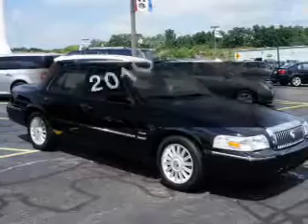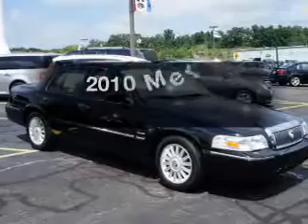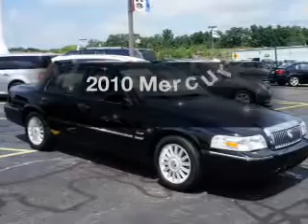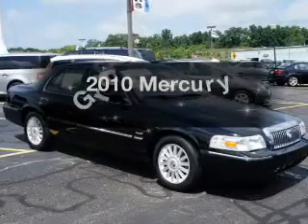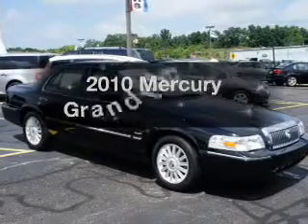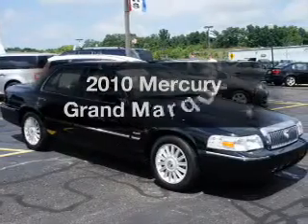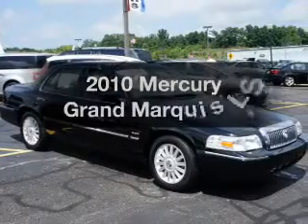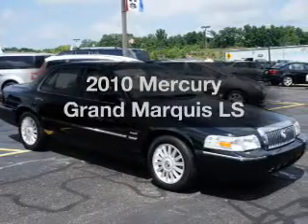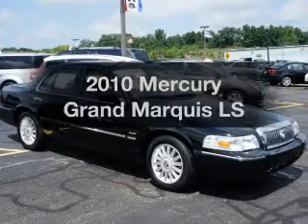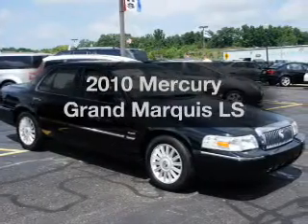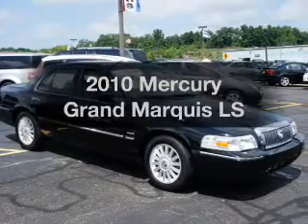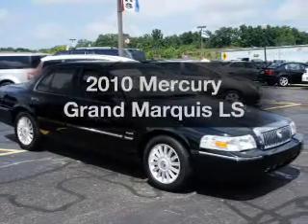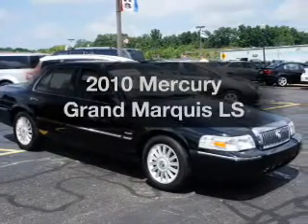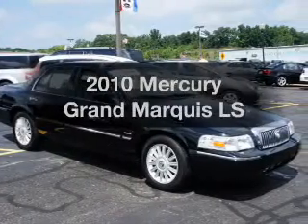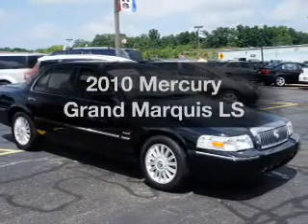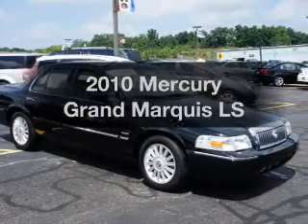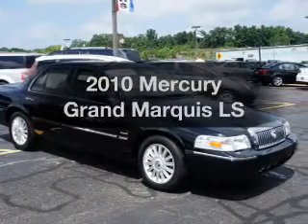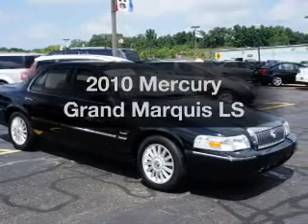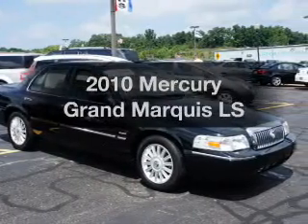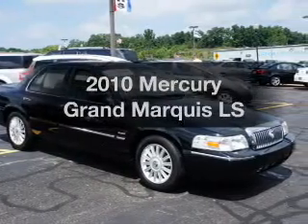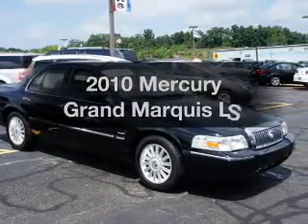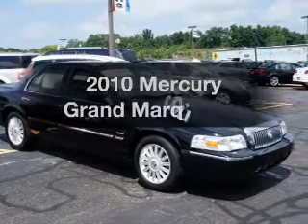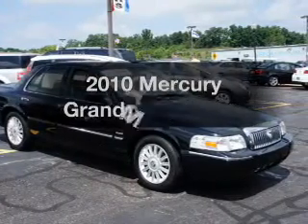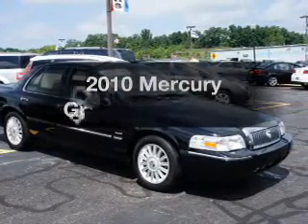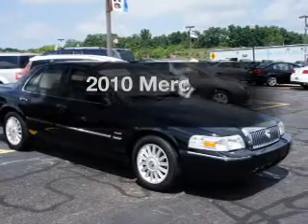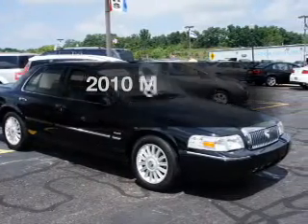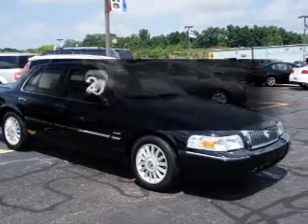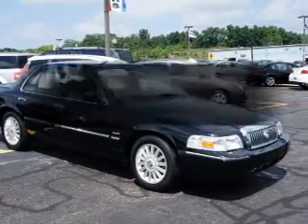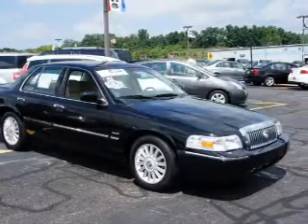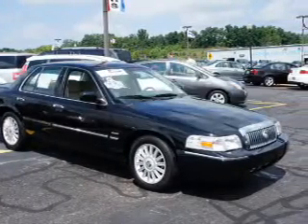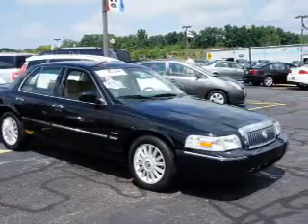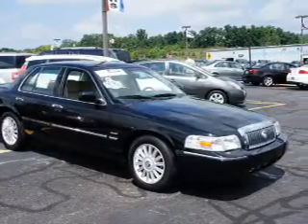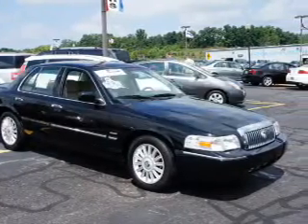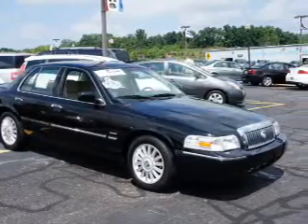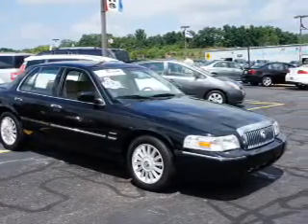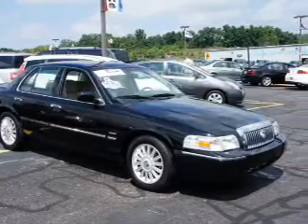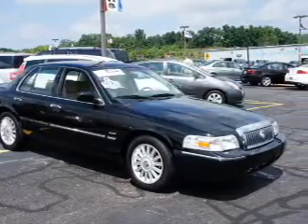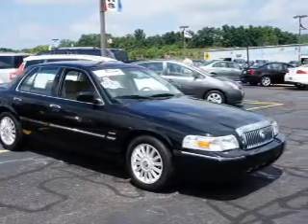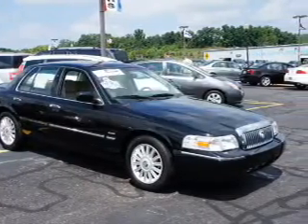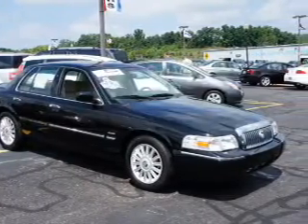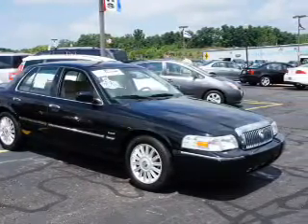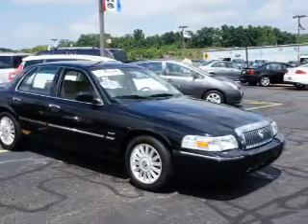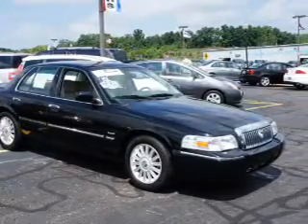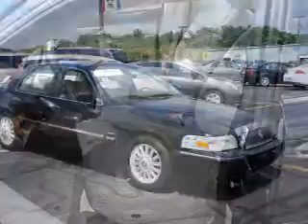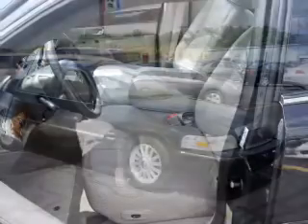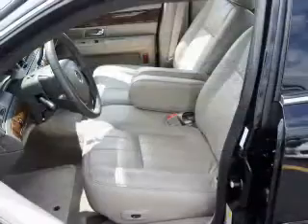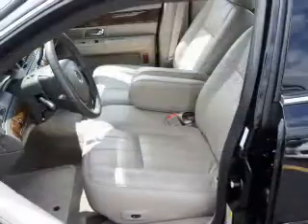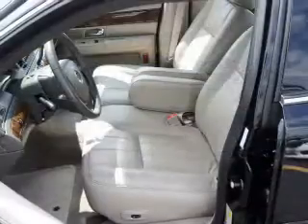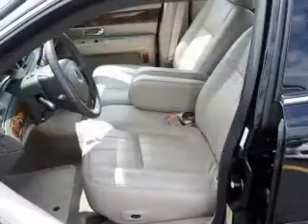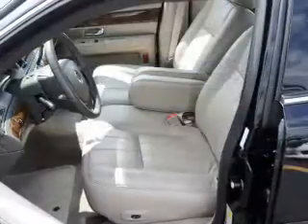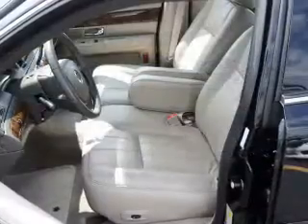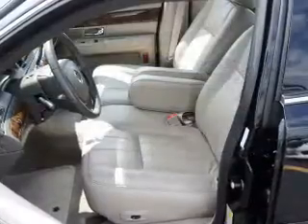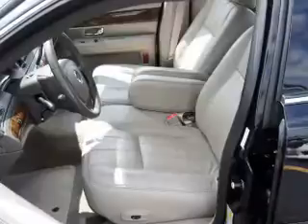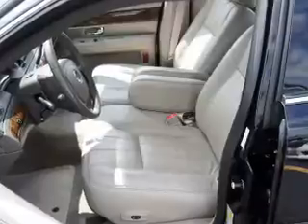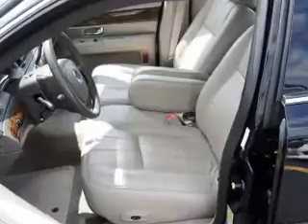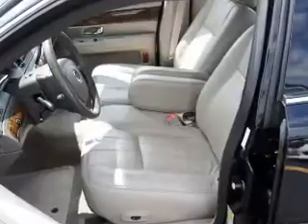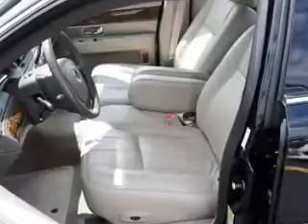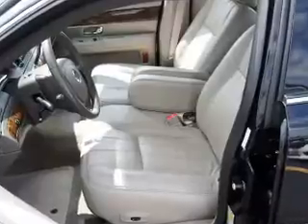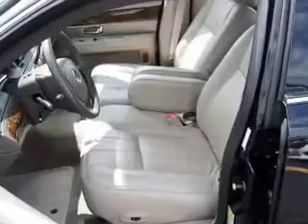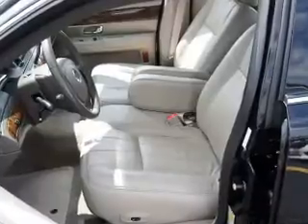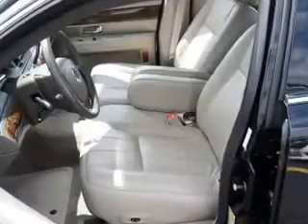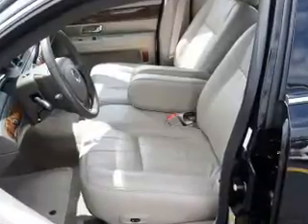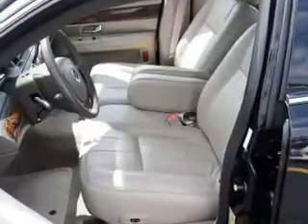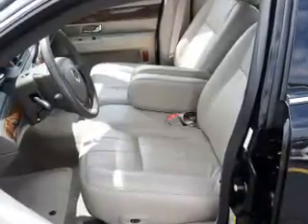Introducing the 2010 Mercury Grand Marquis. If you're looking for a first-rate auto, this one could be yours today.